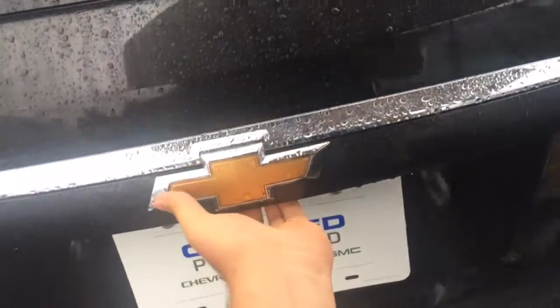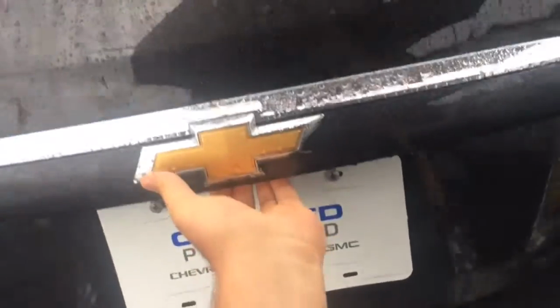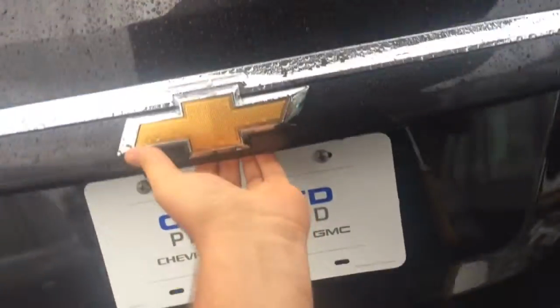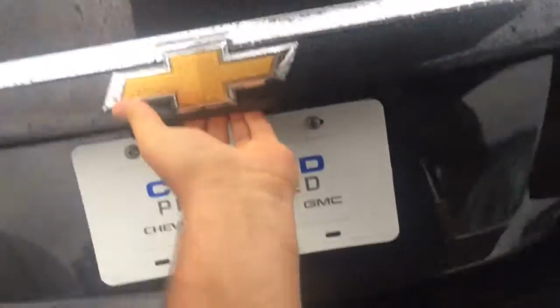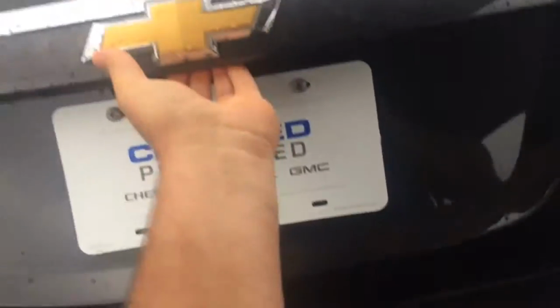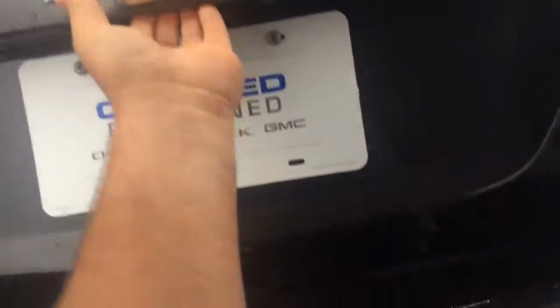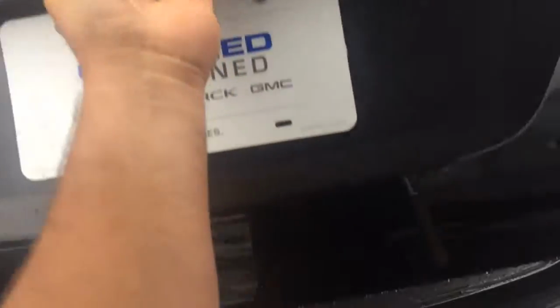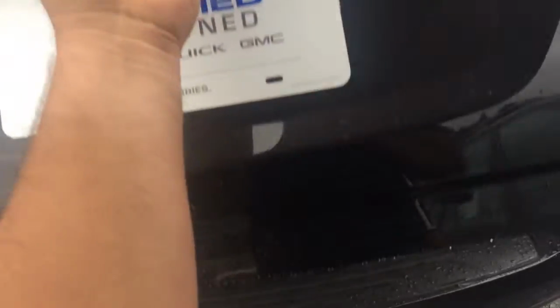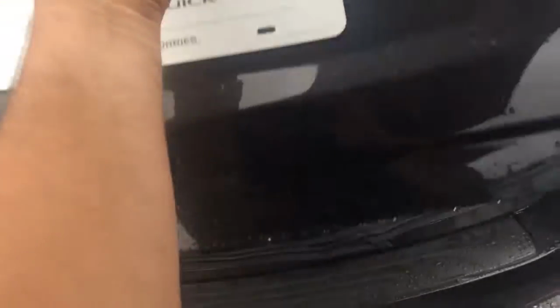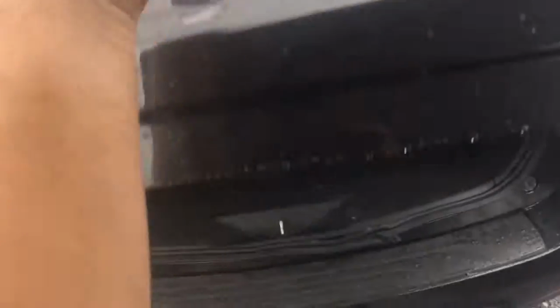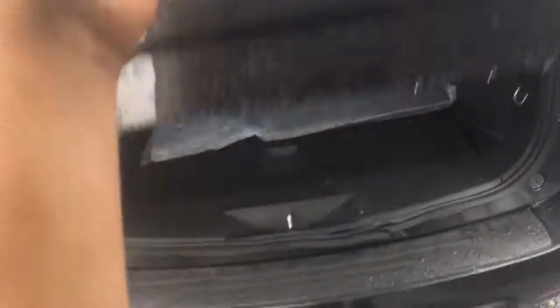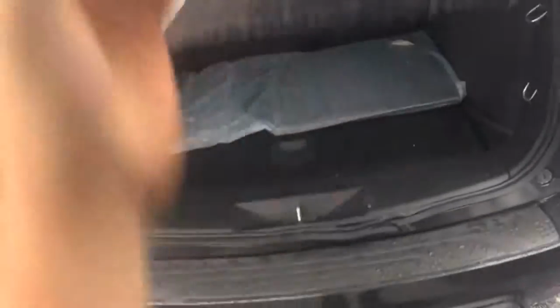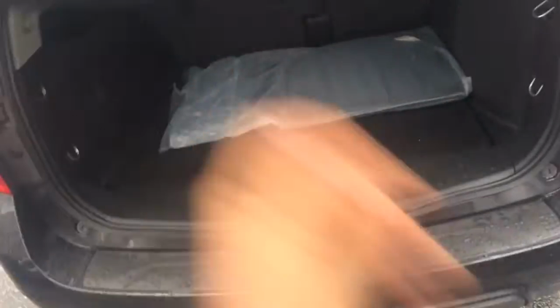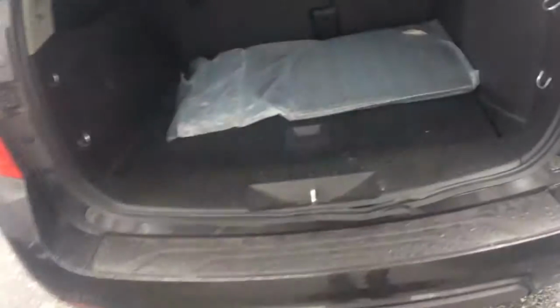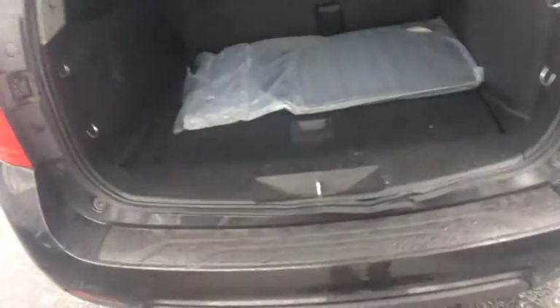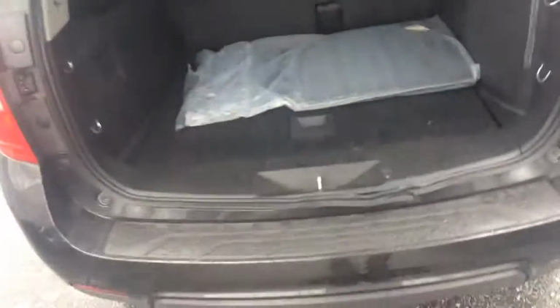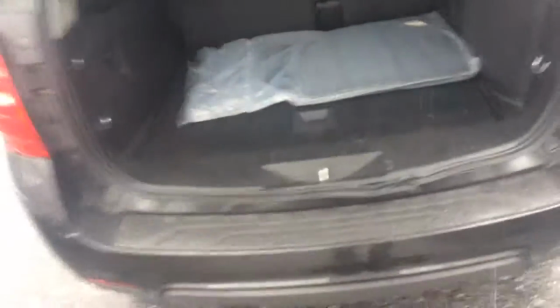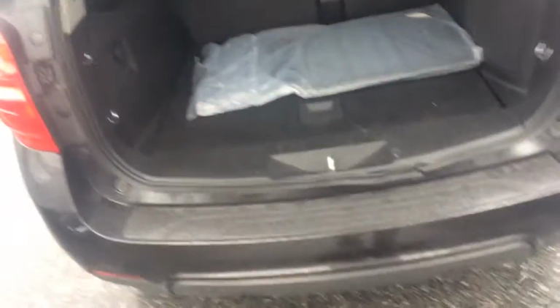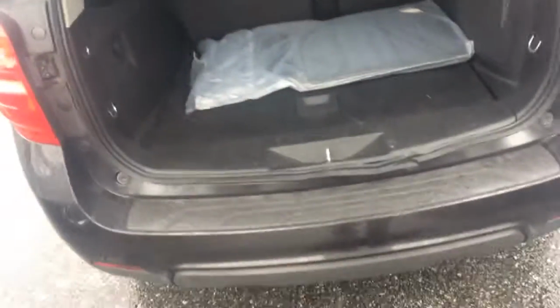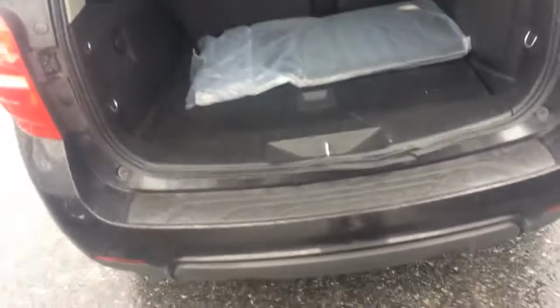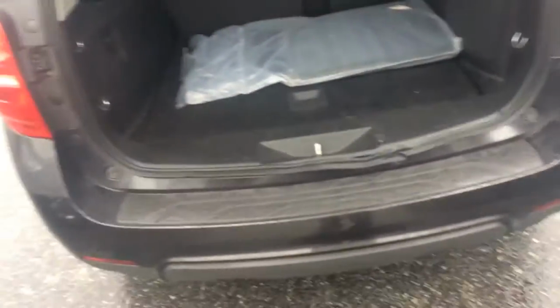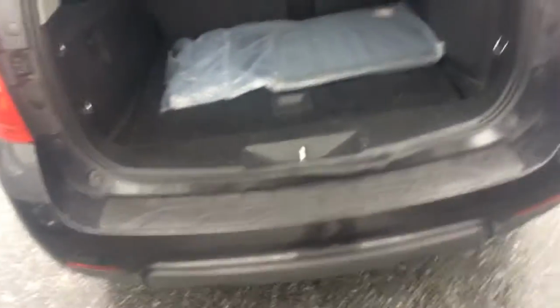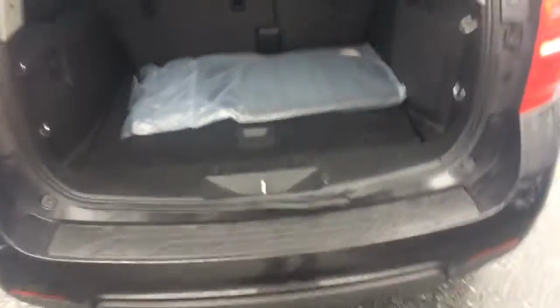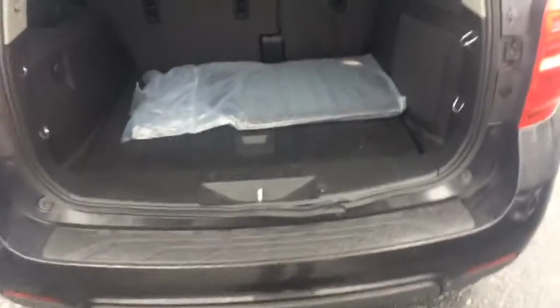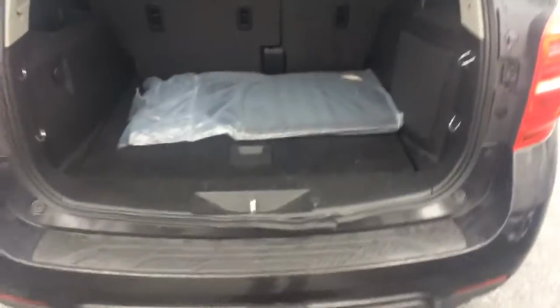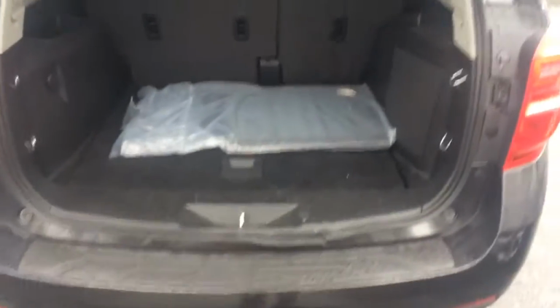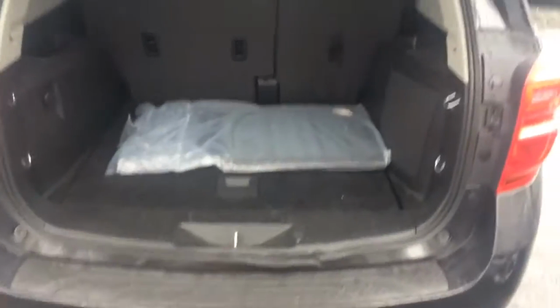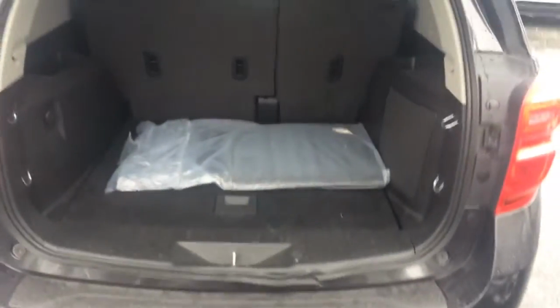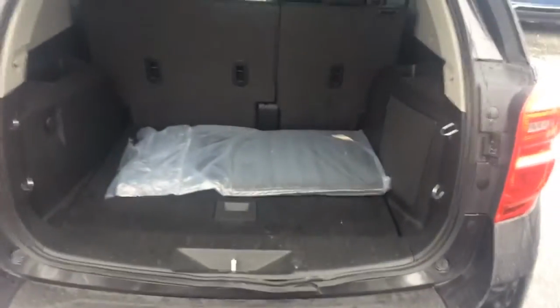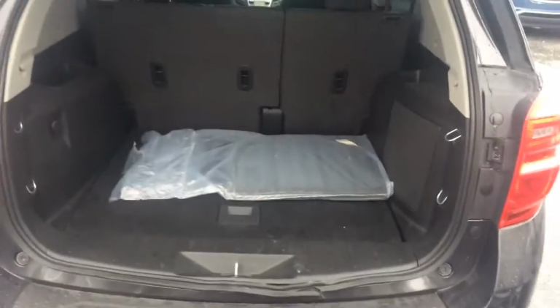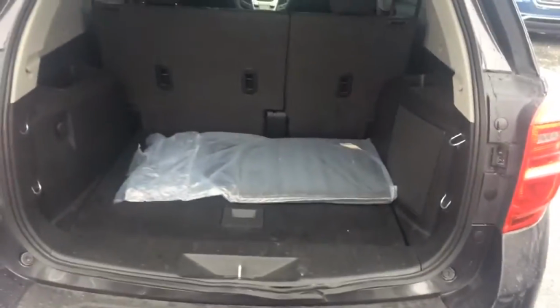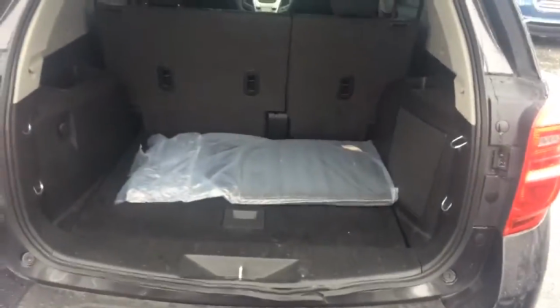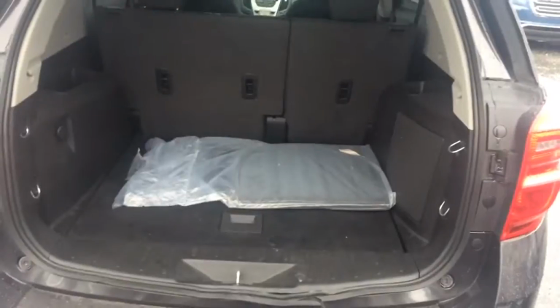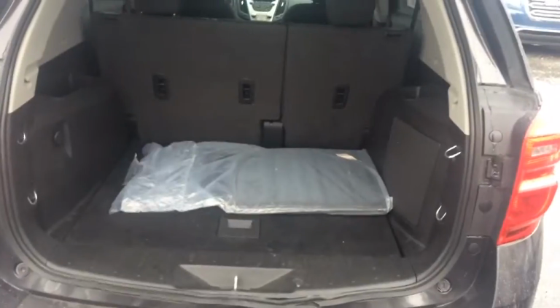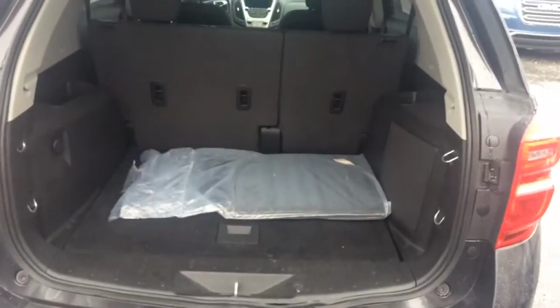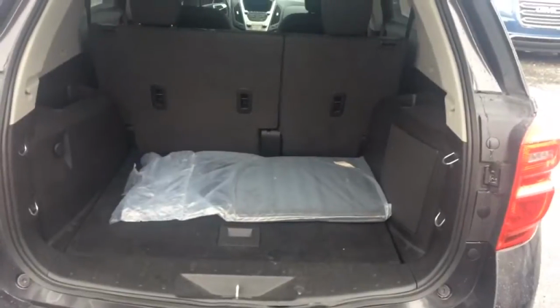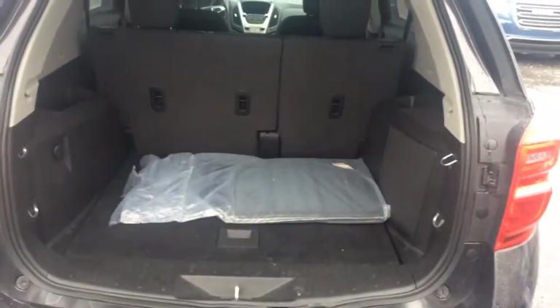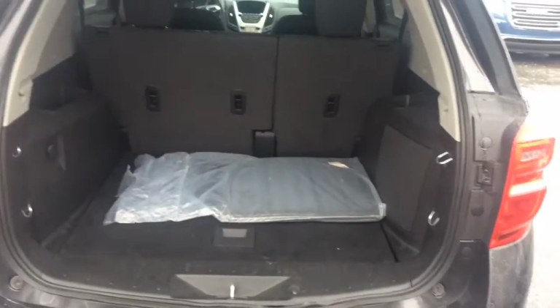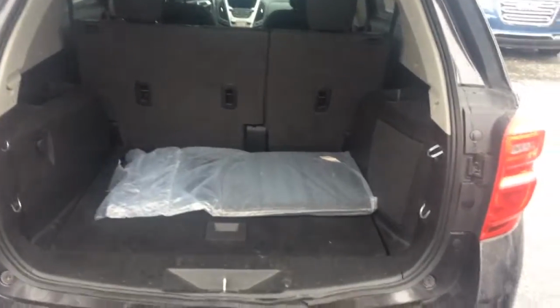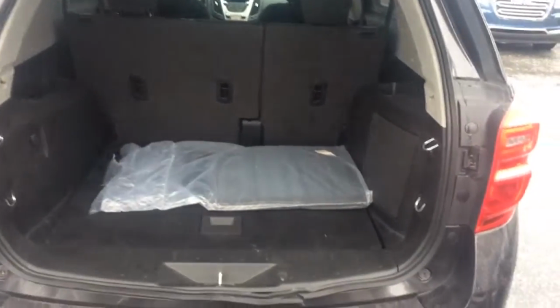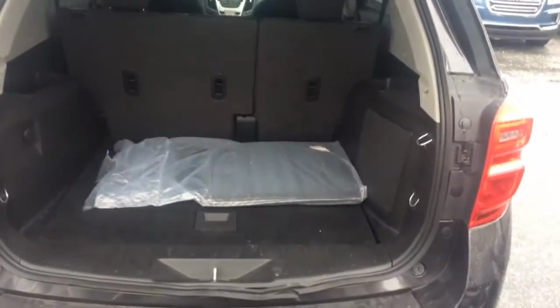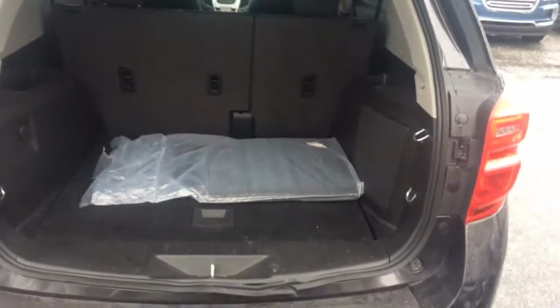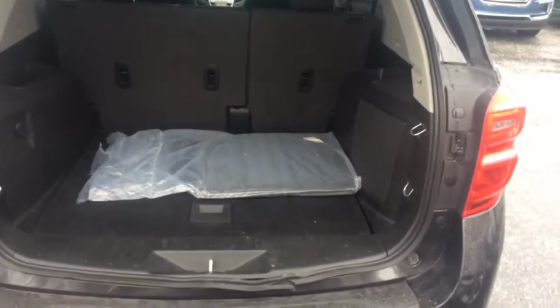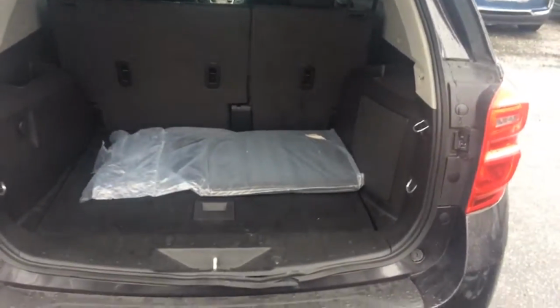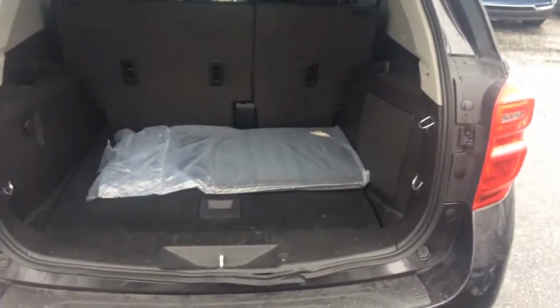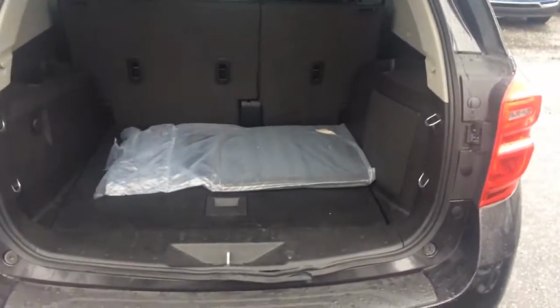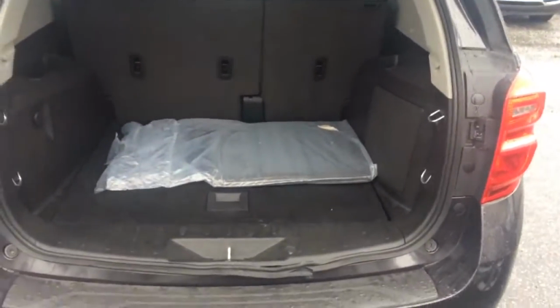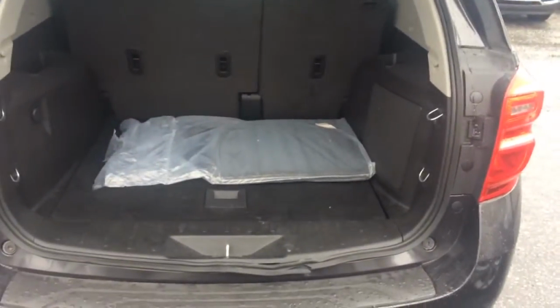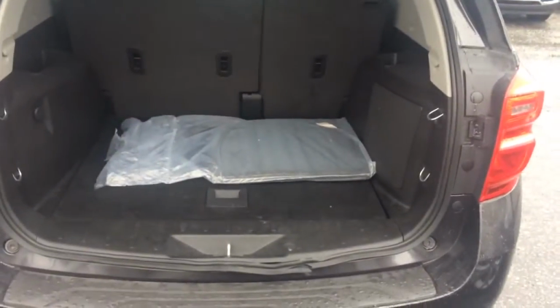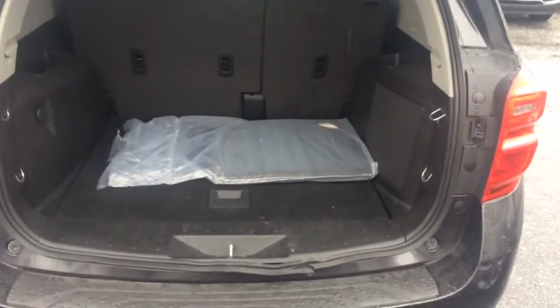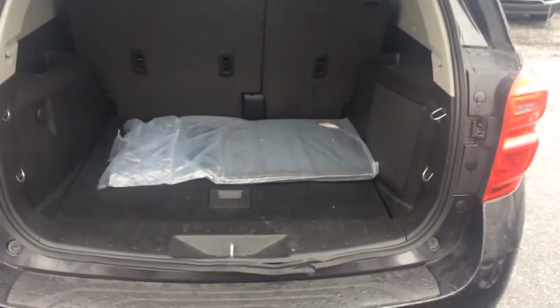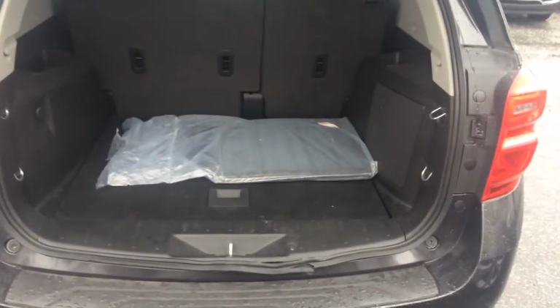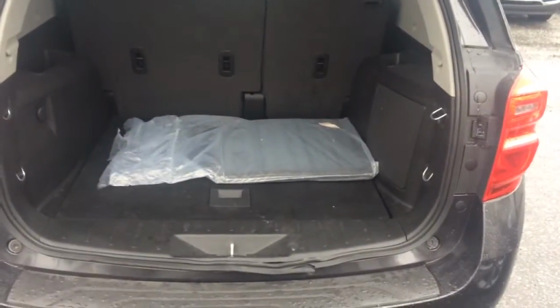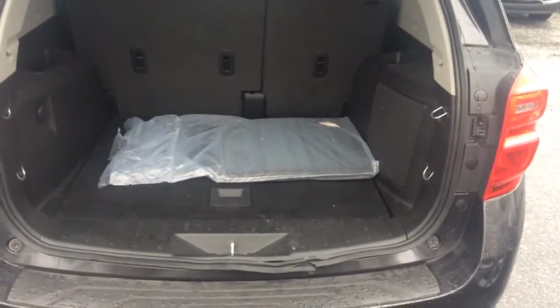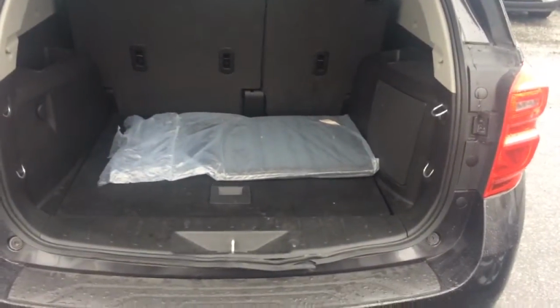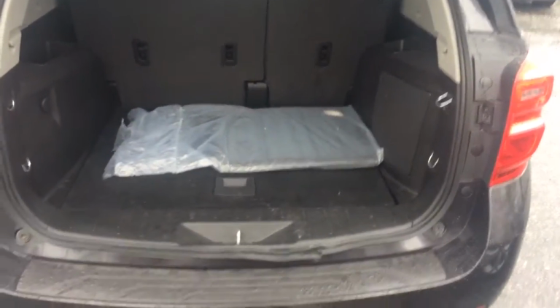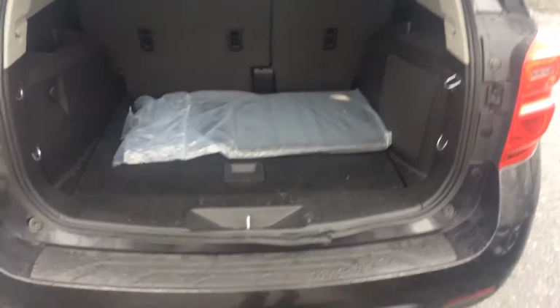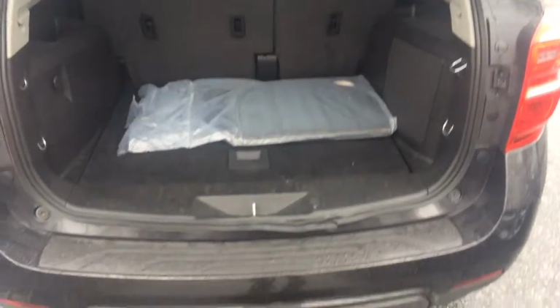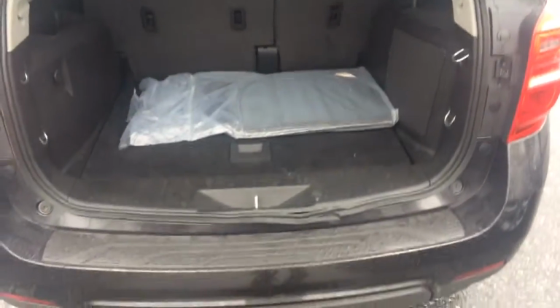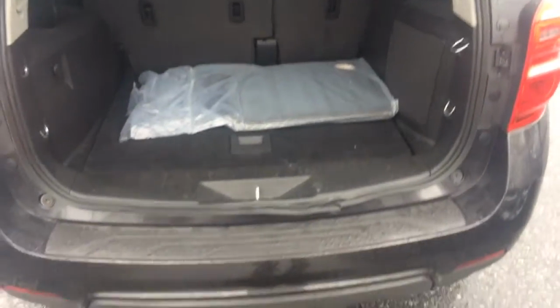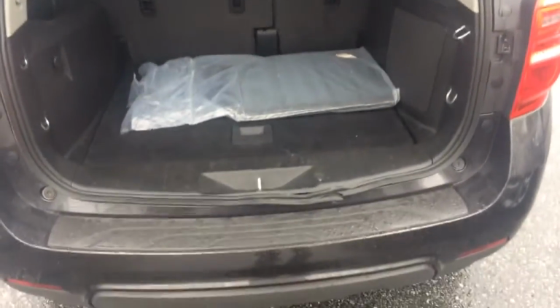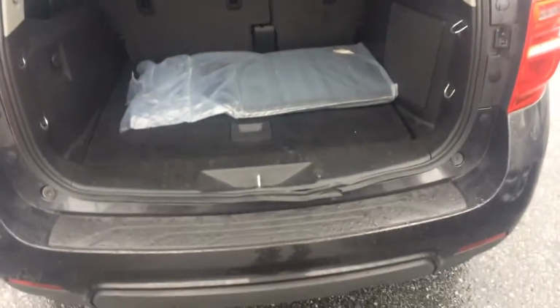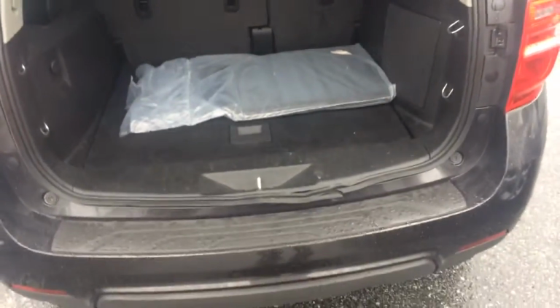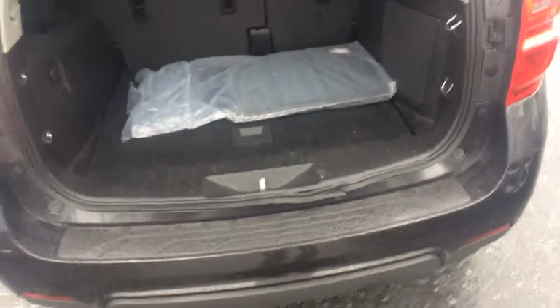I'll show you this liftgate. Got plenty of room there in the back for all your stuff — groceries, luggage if you want to take a trip.